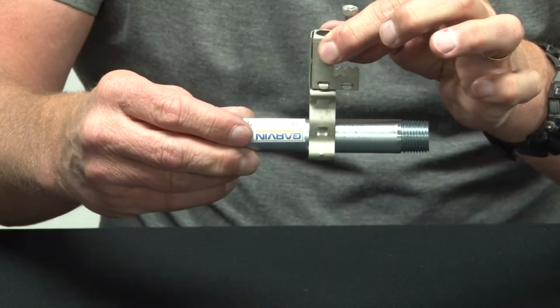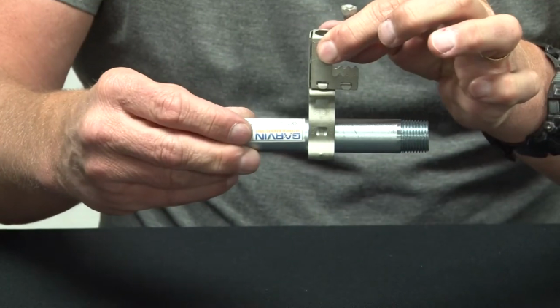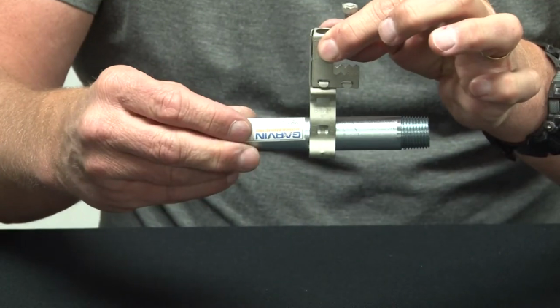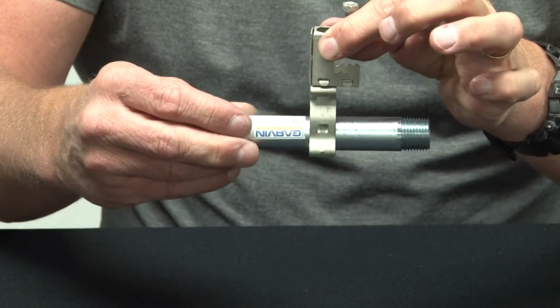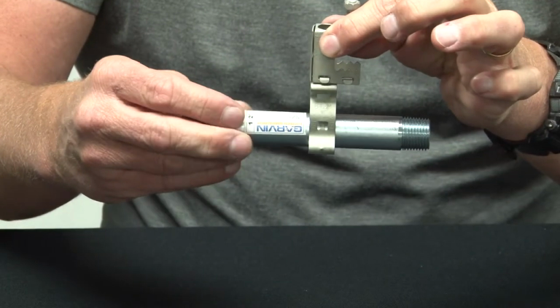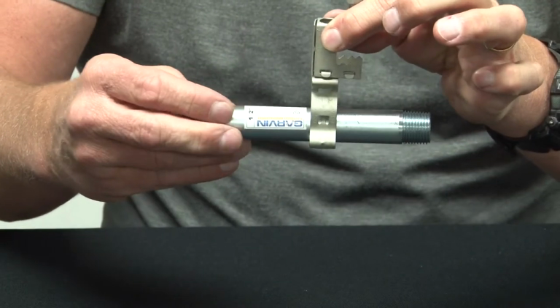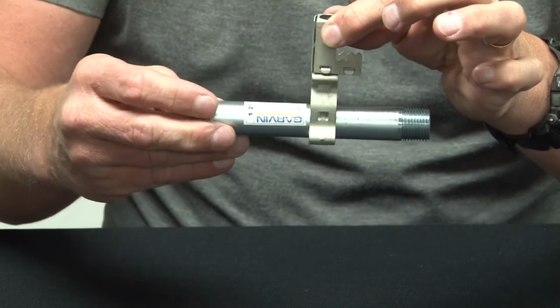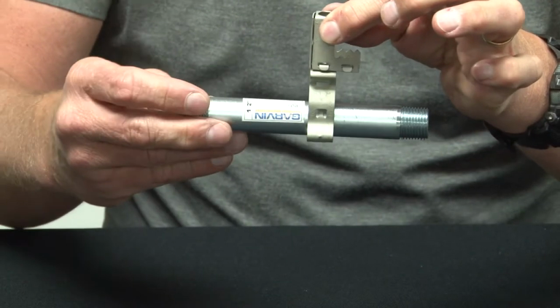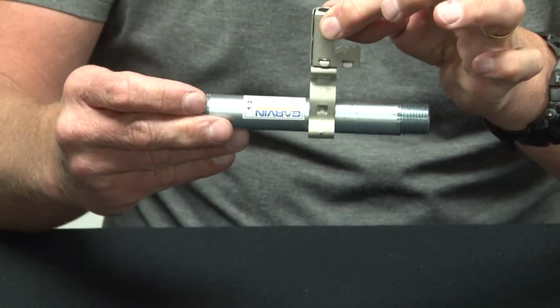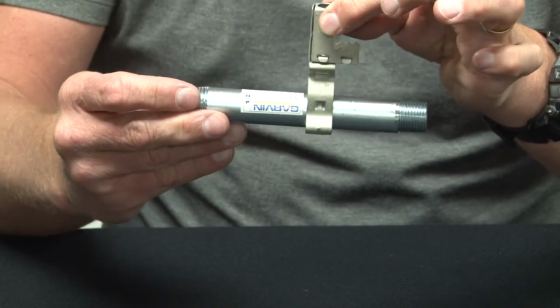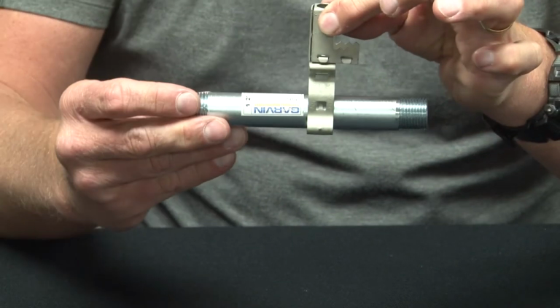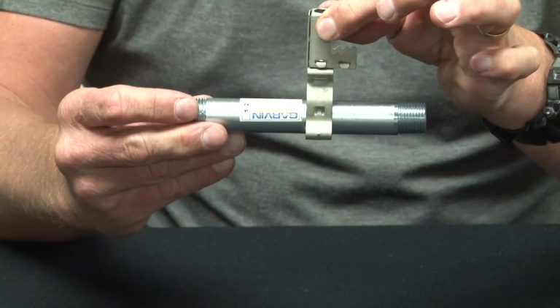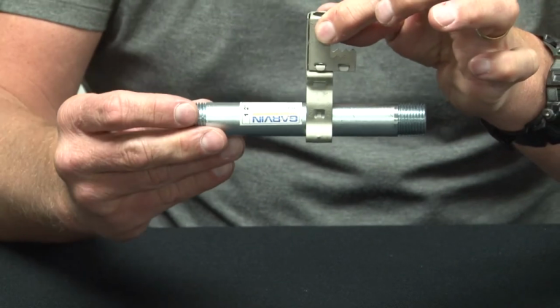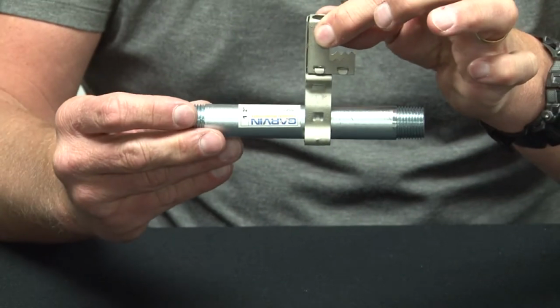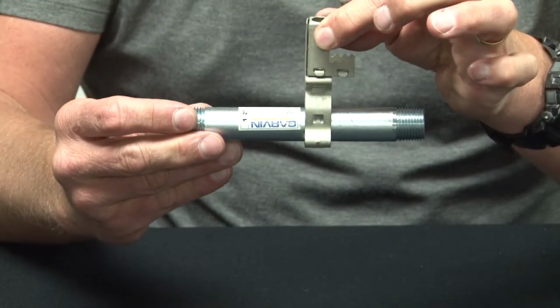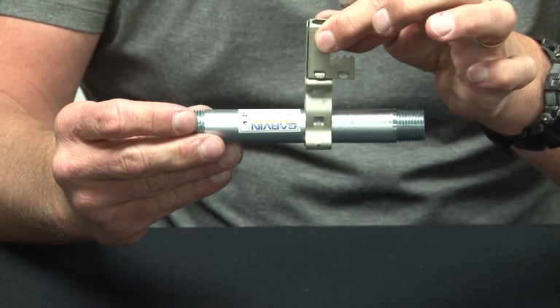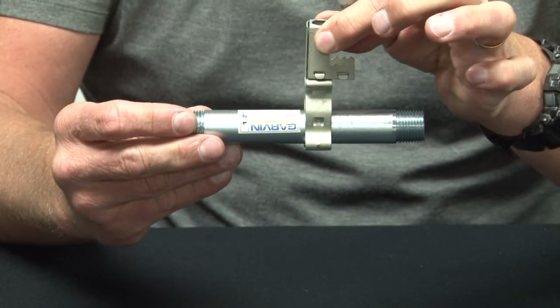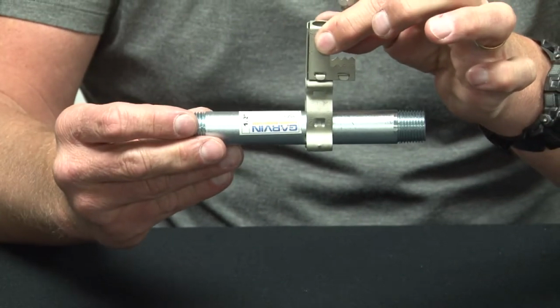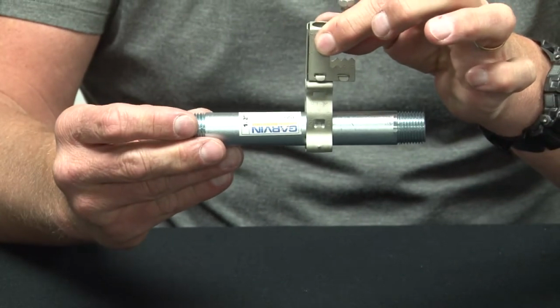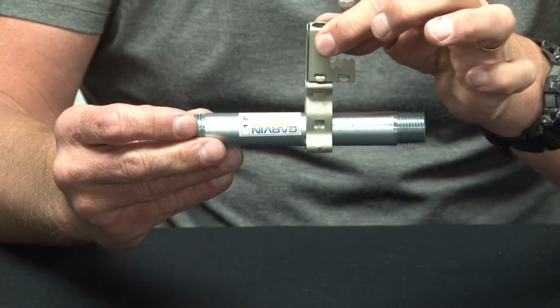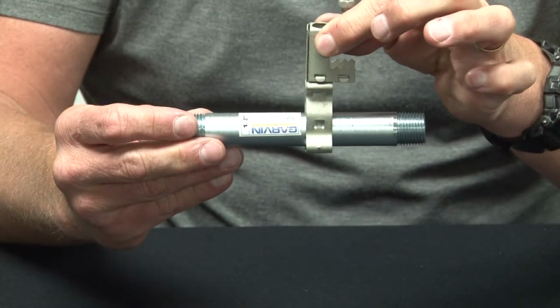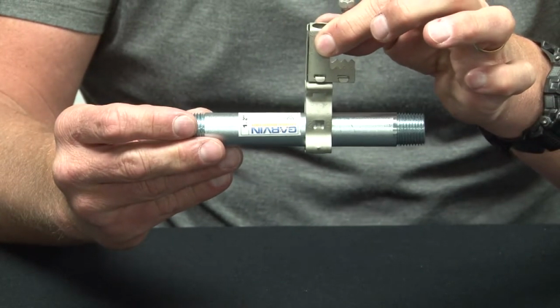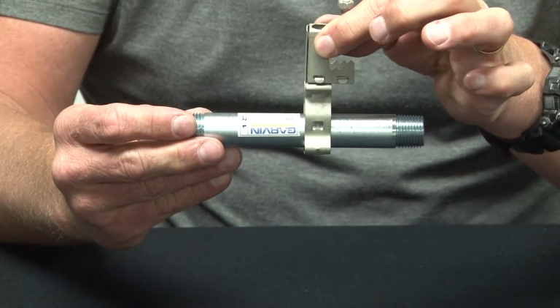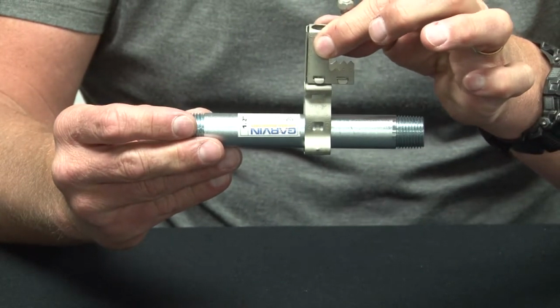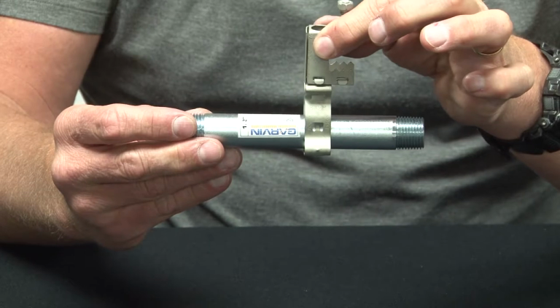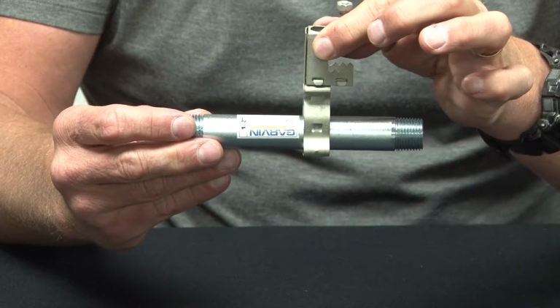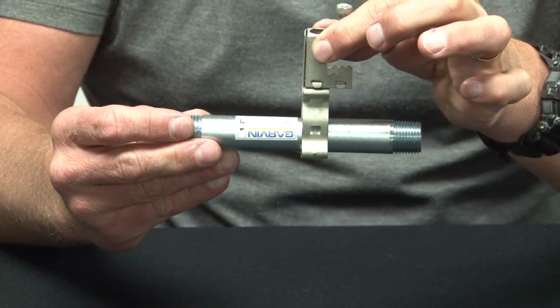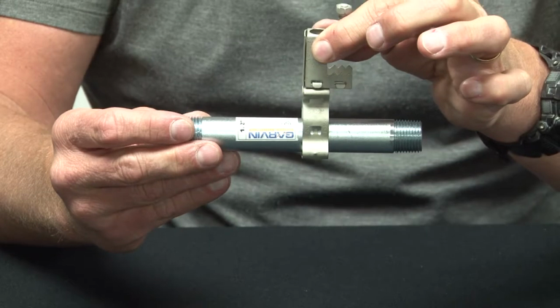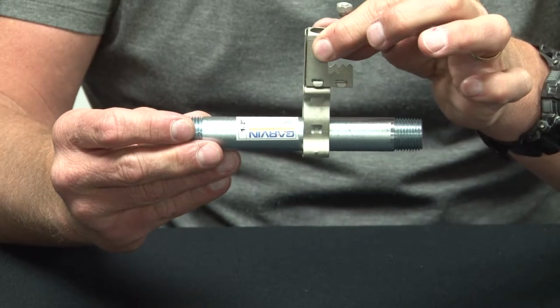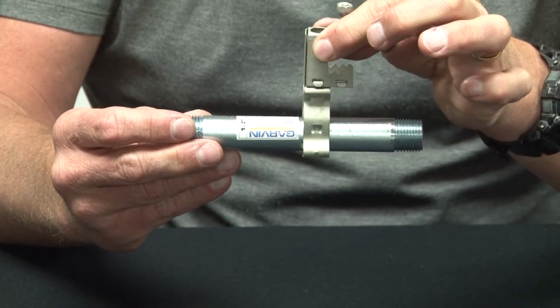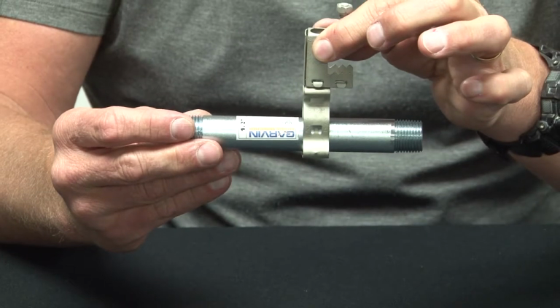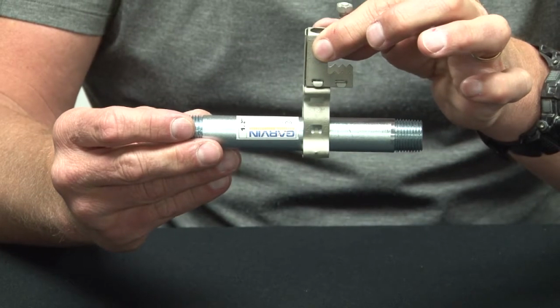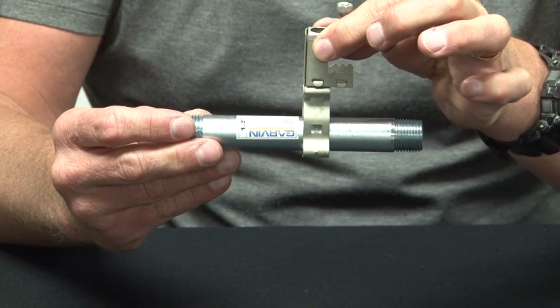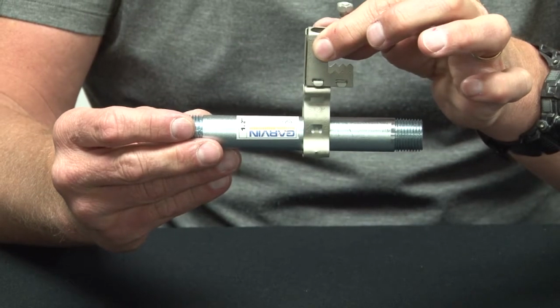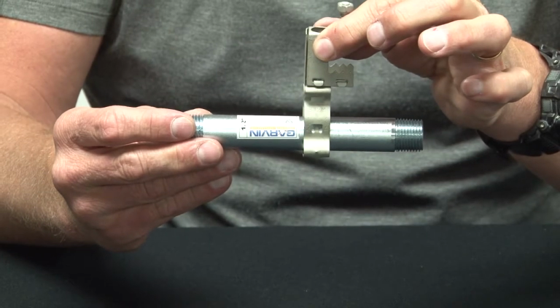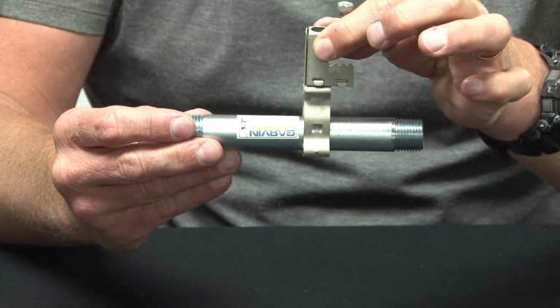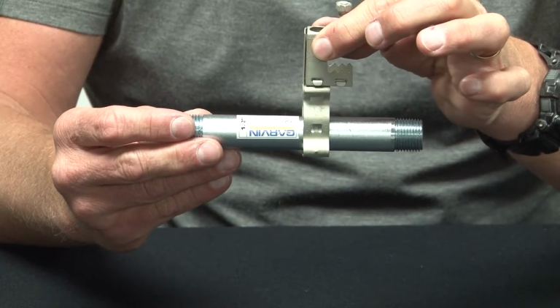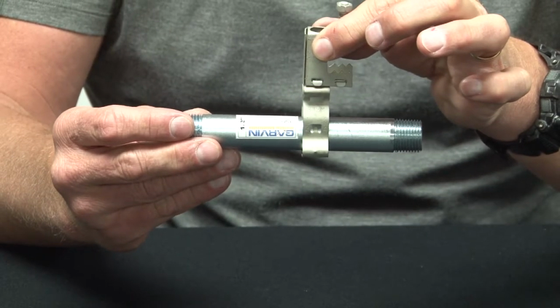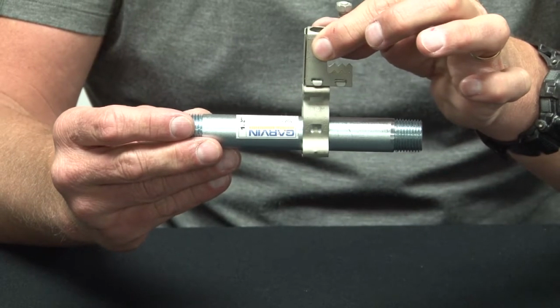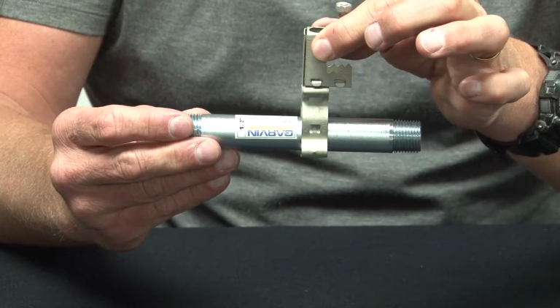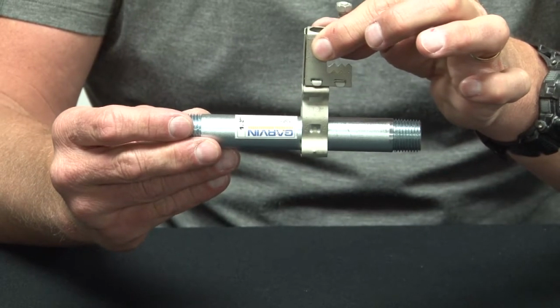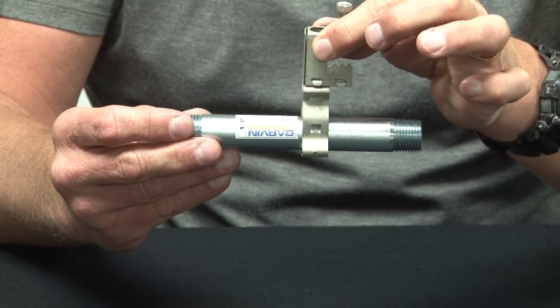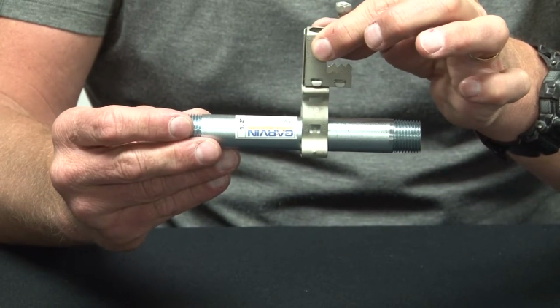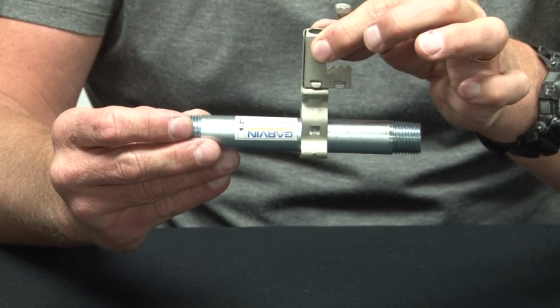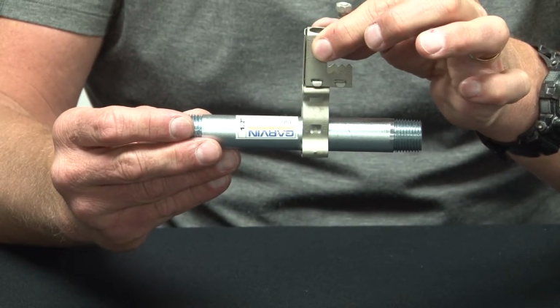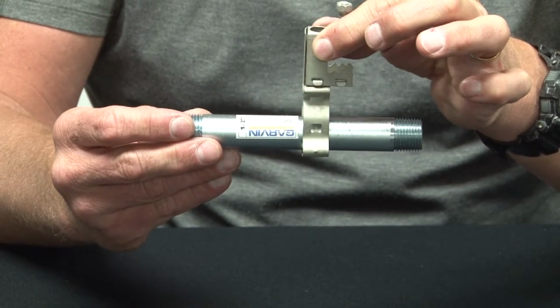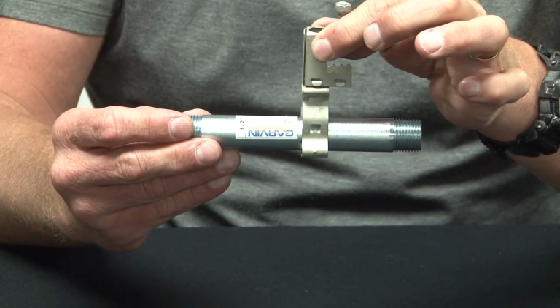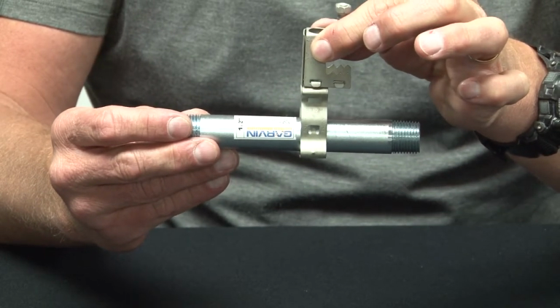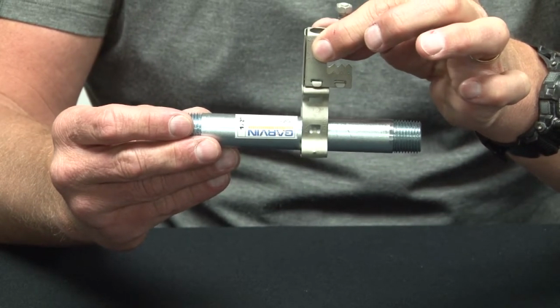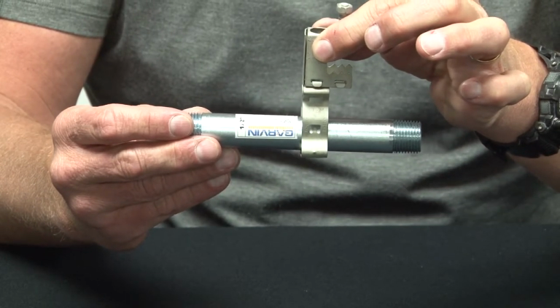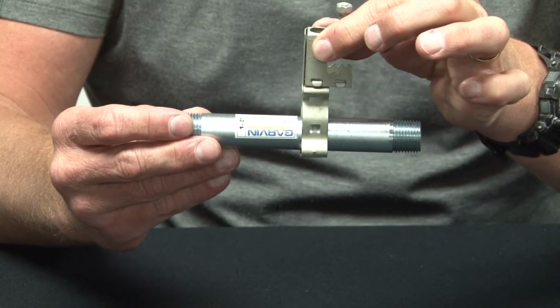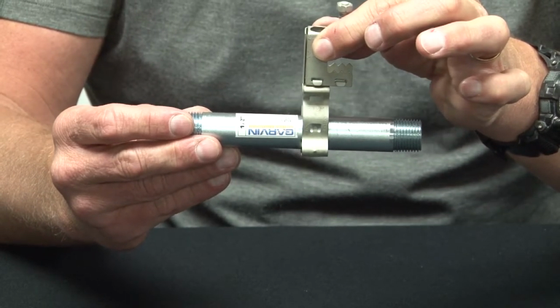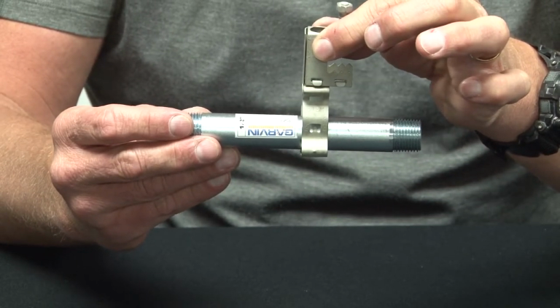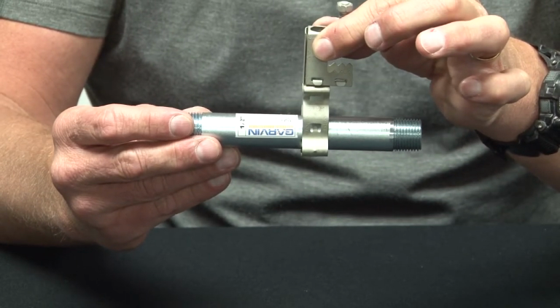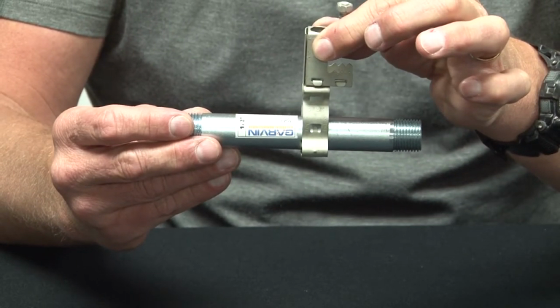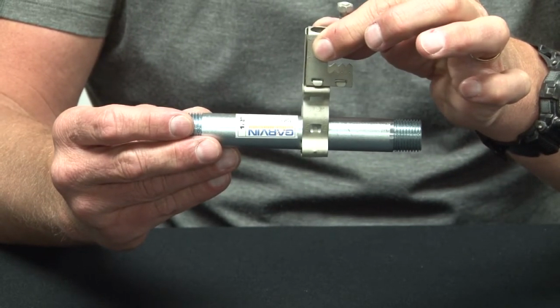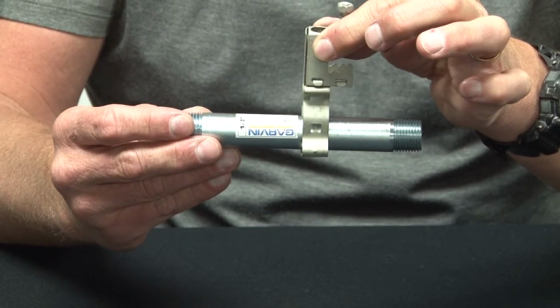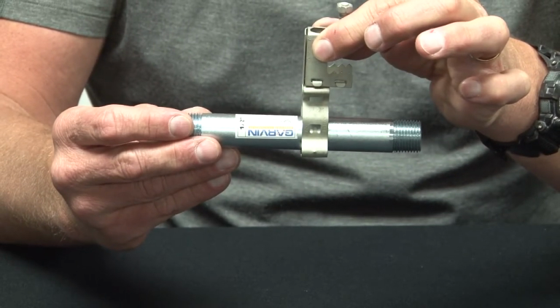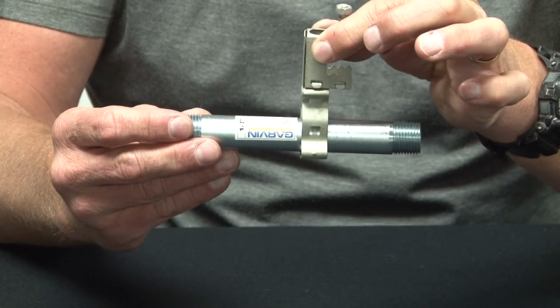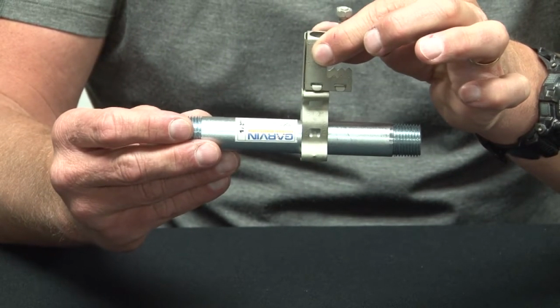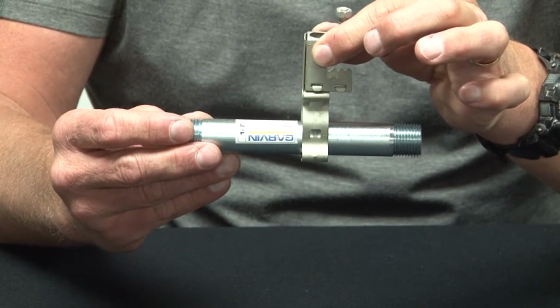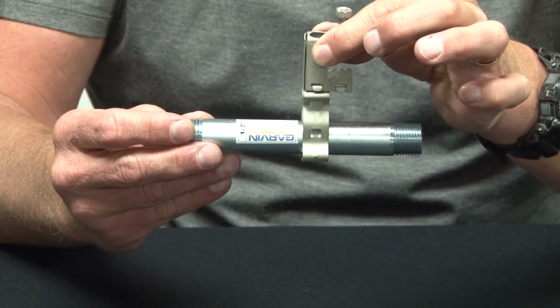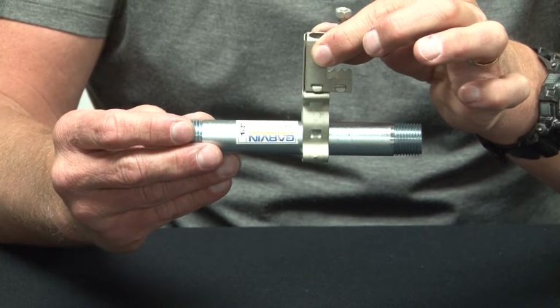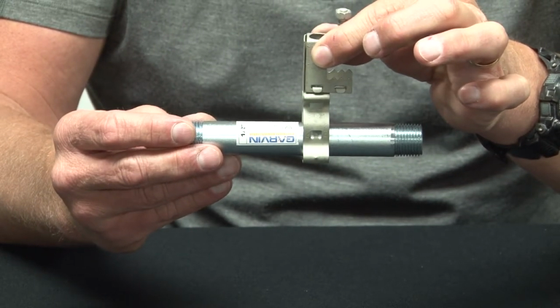These hangers are made for half inch conduit, three-quarter inch conduit, one inch conduit, and inch and a quarter conduit.